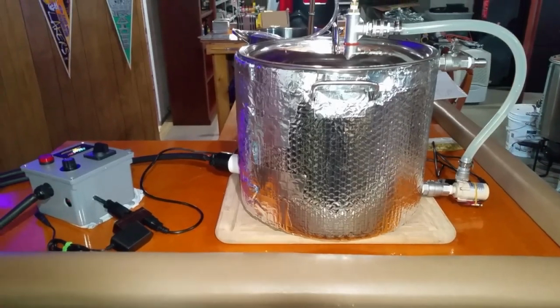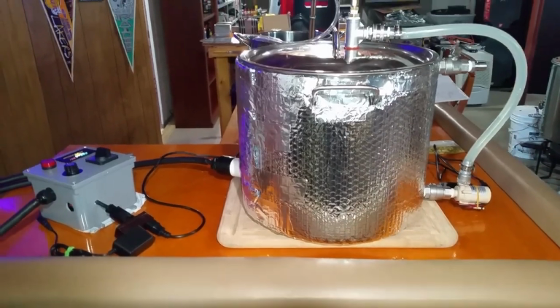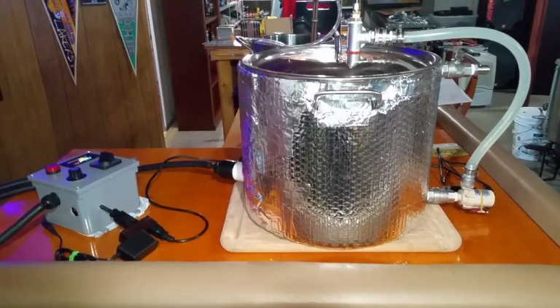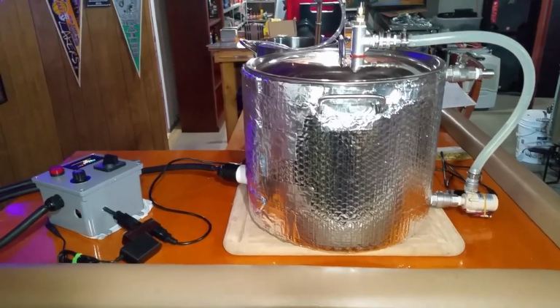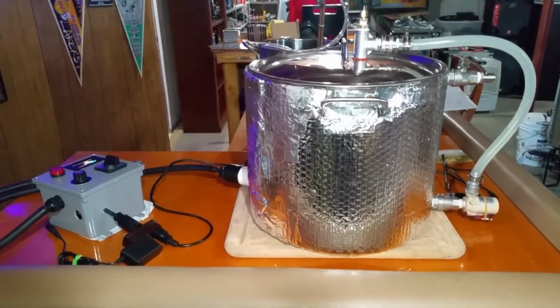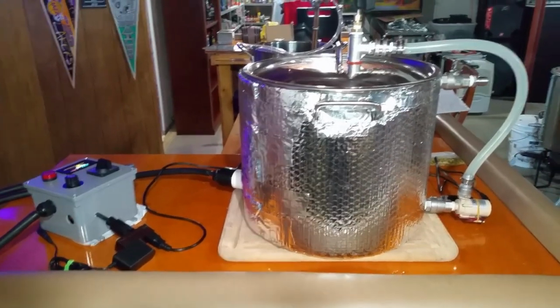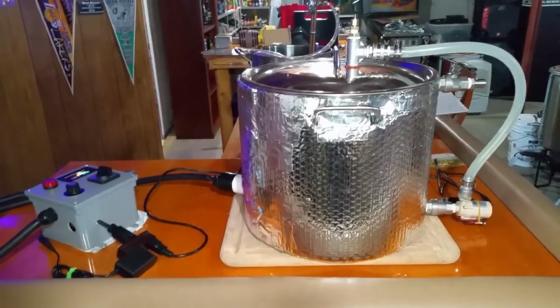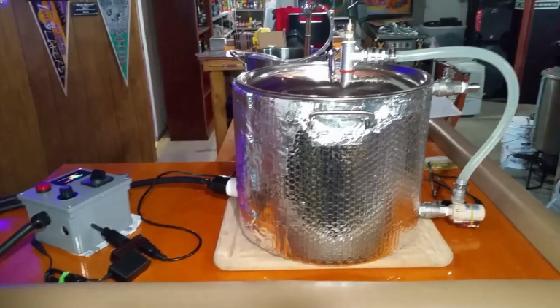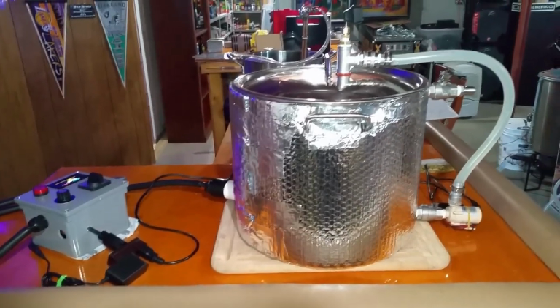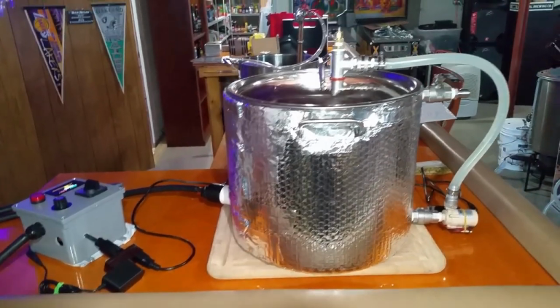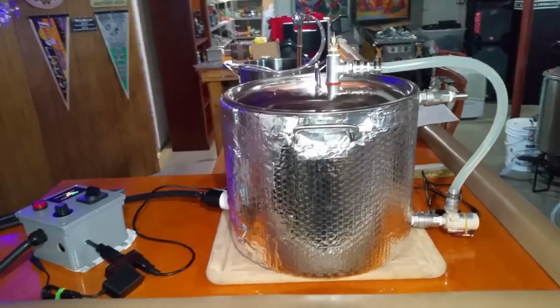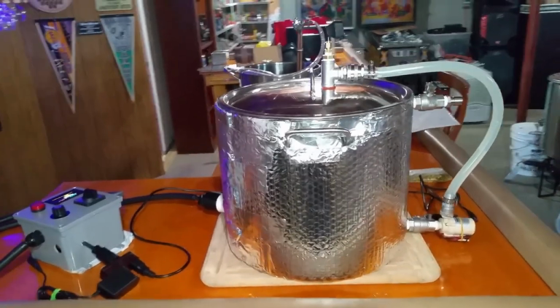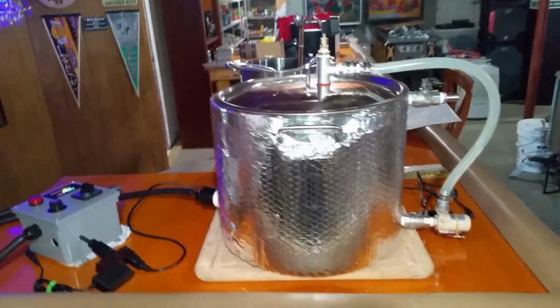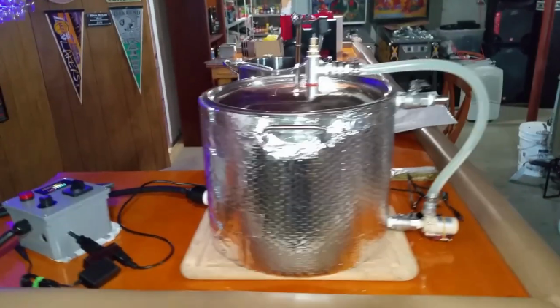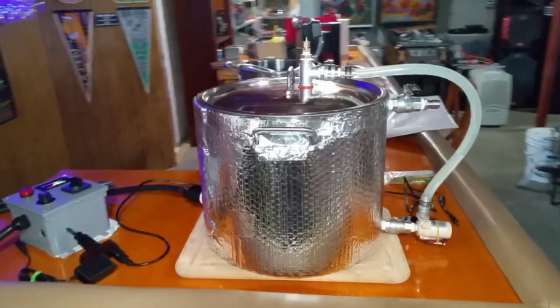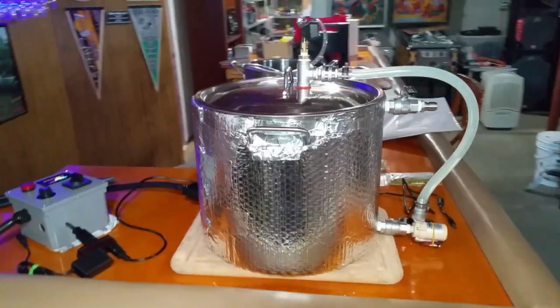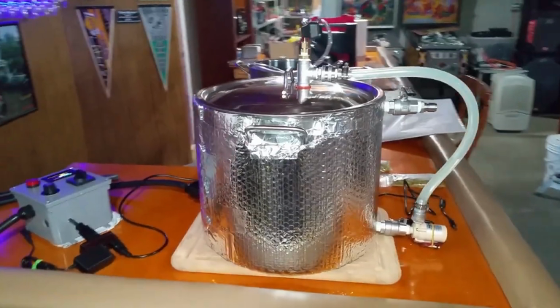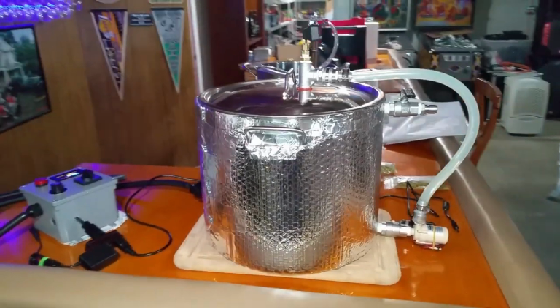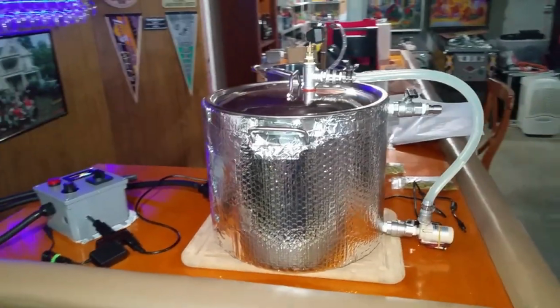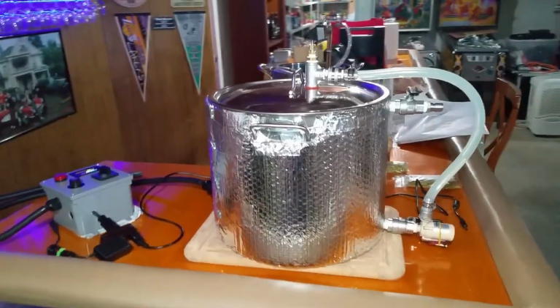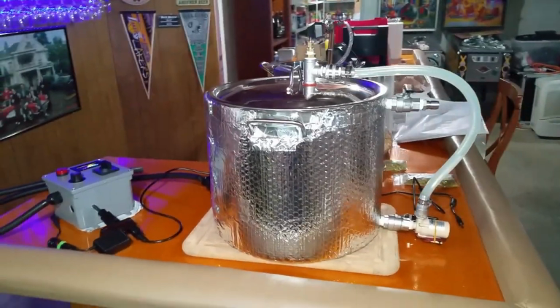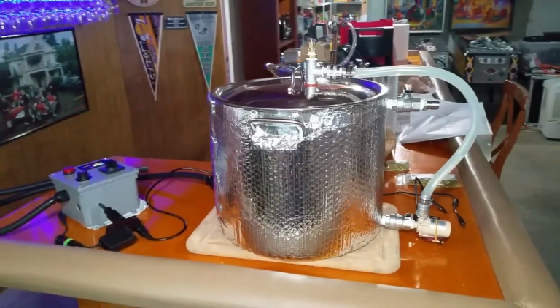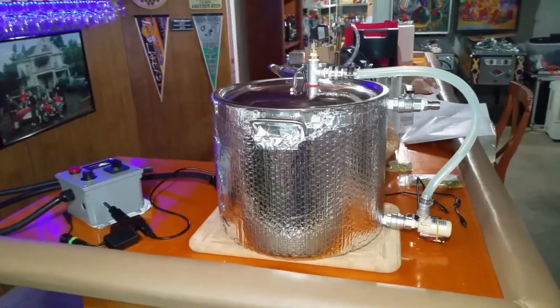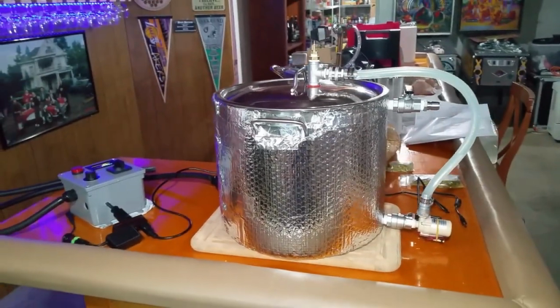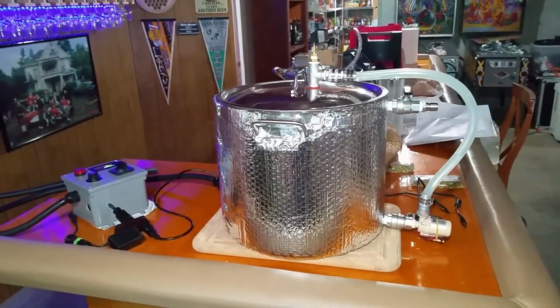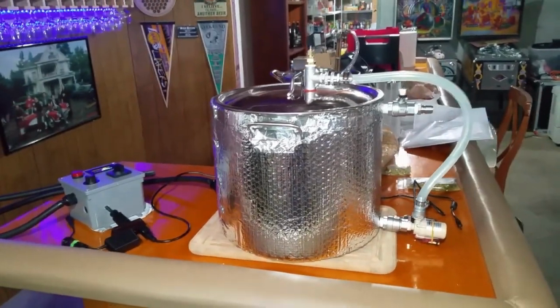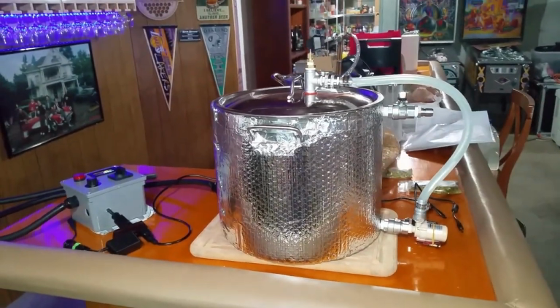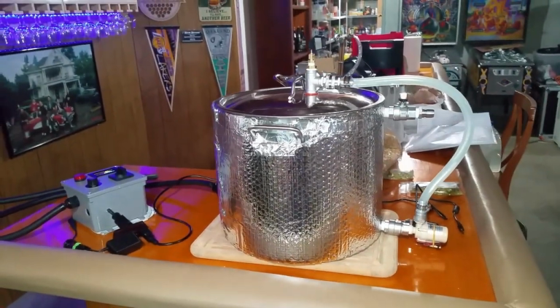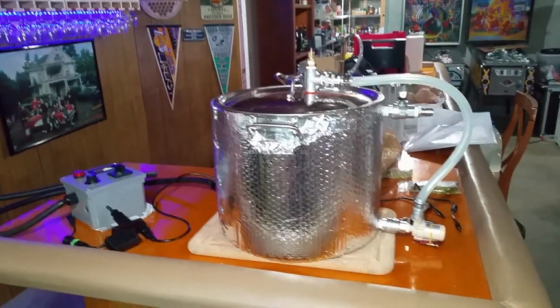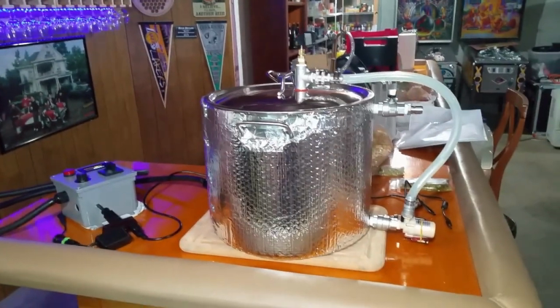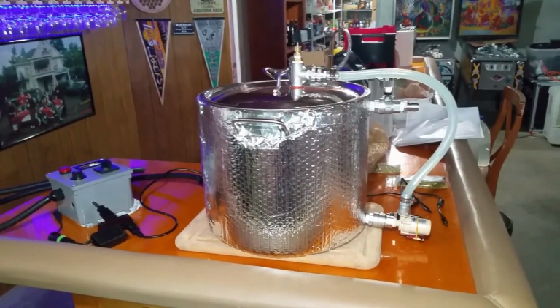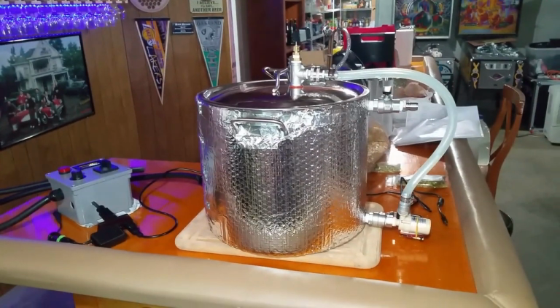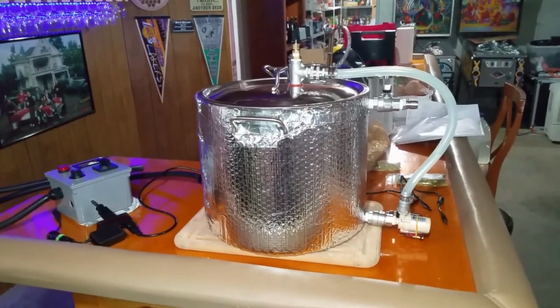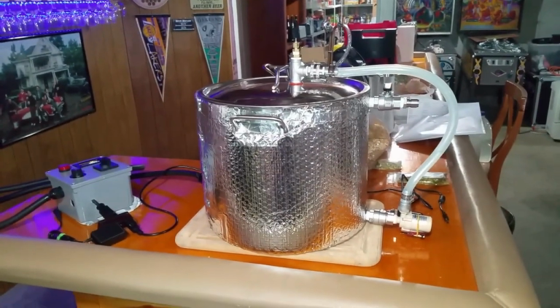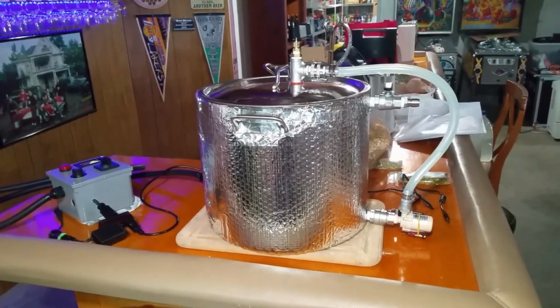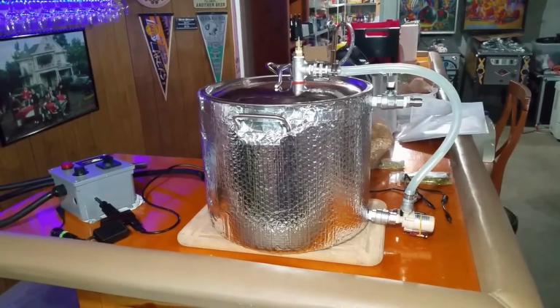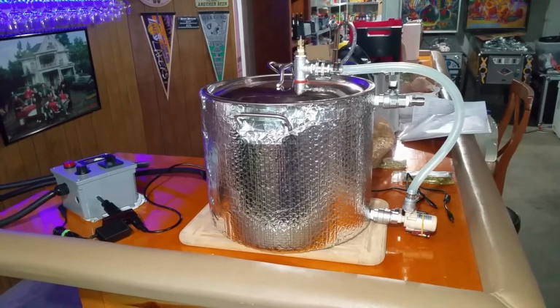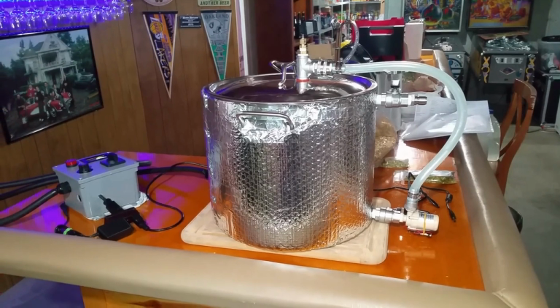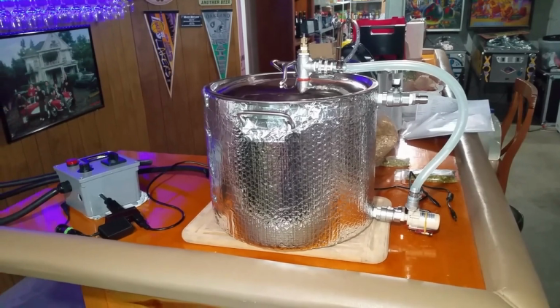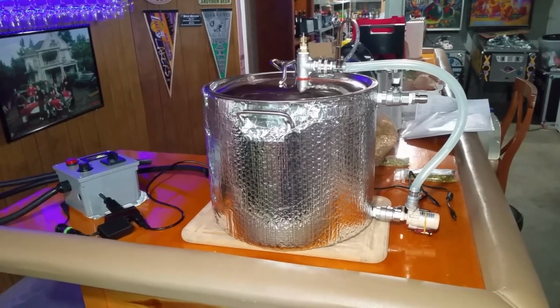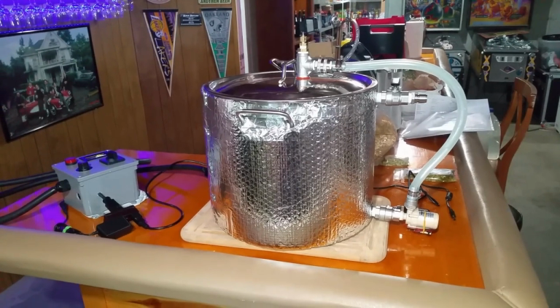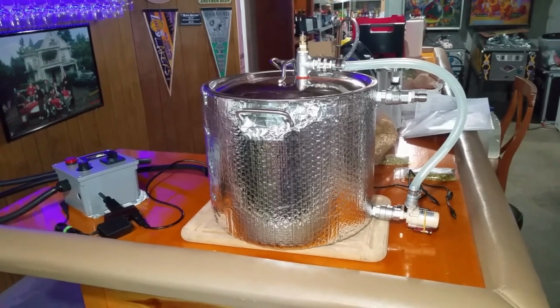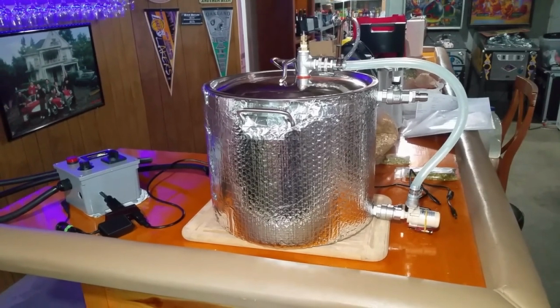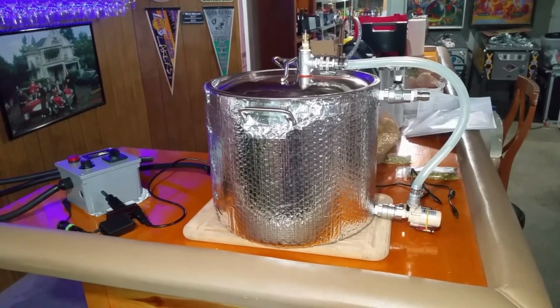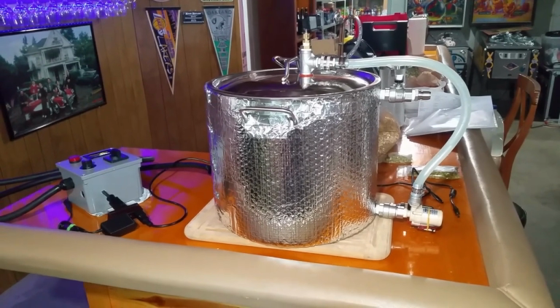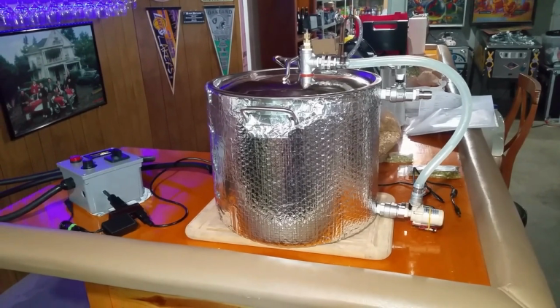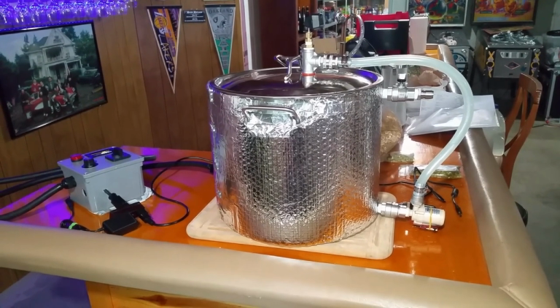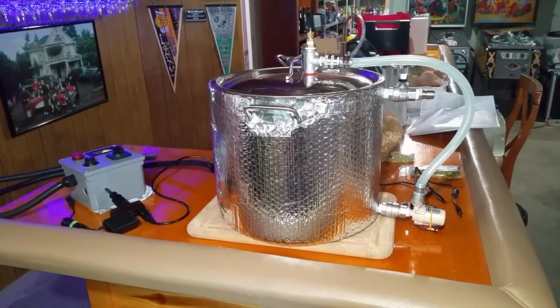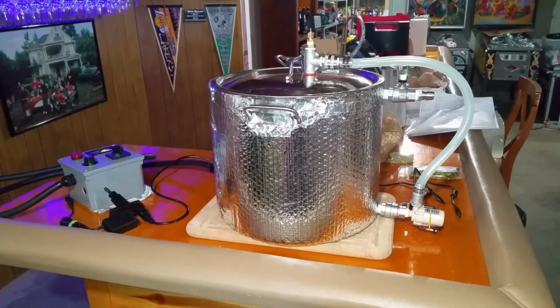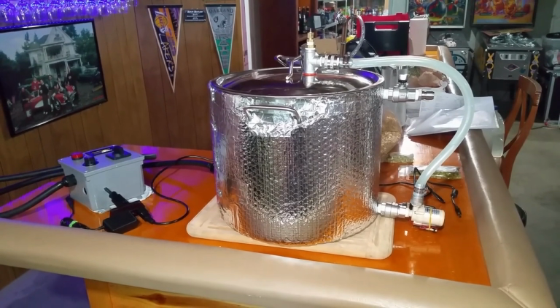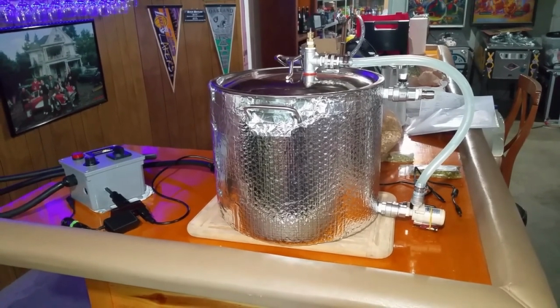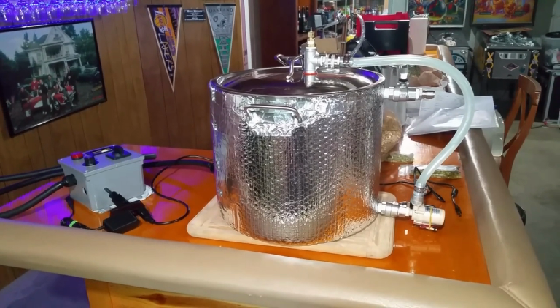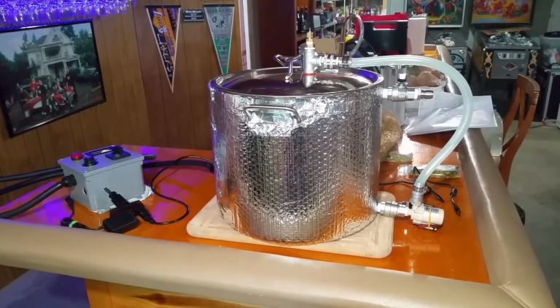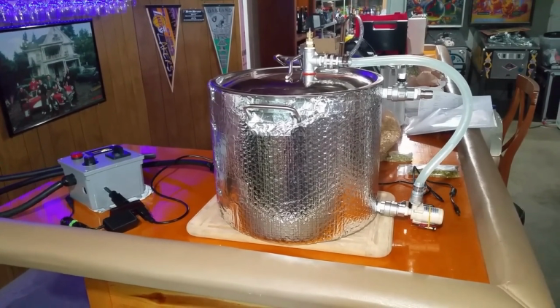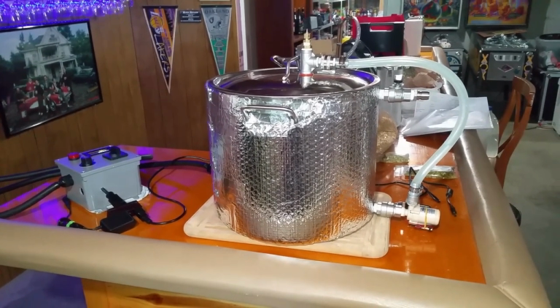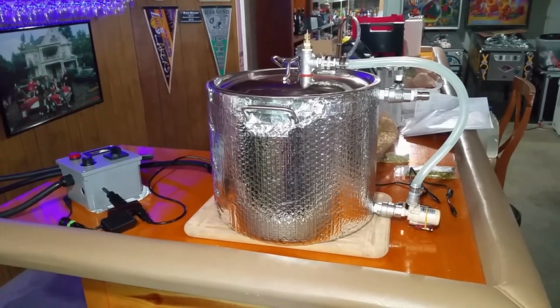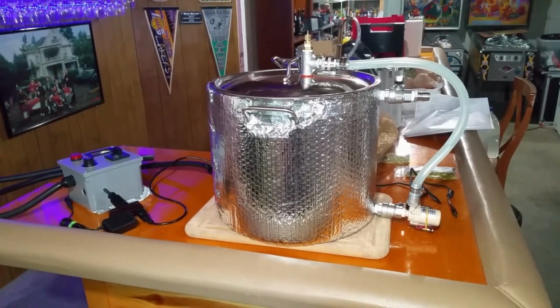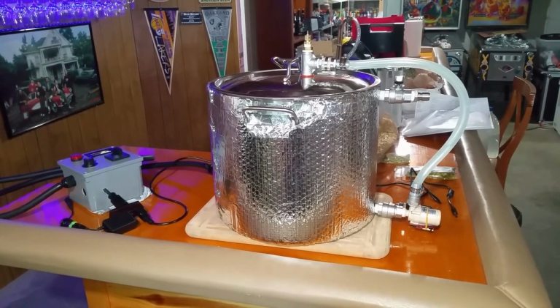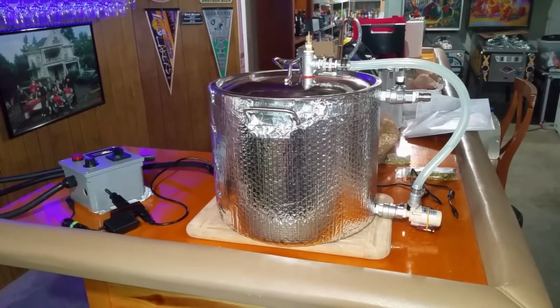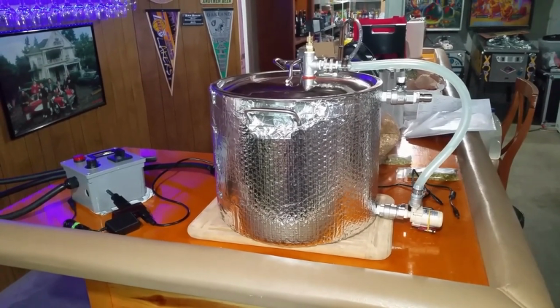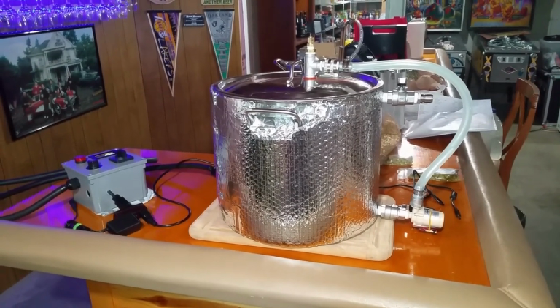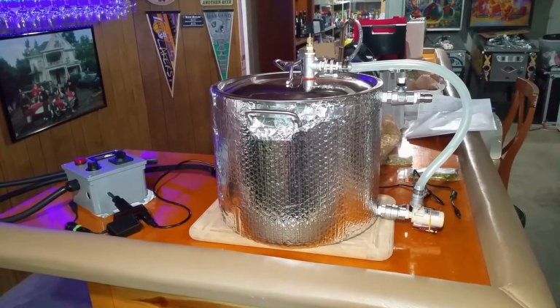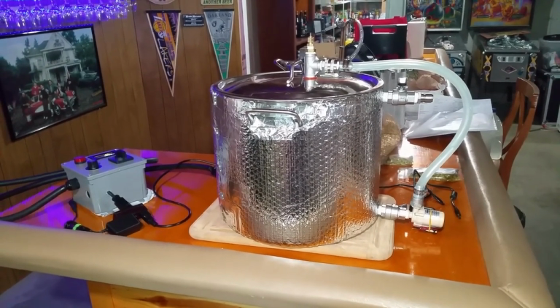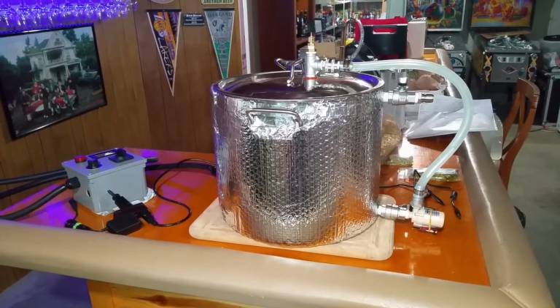Greetings homebrewers, welcome to my channel. This is Beer Baron Brewing and we are going to be making some beer with my new custom-made electric brewing setup.